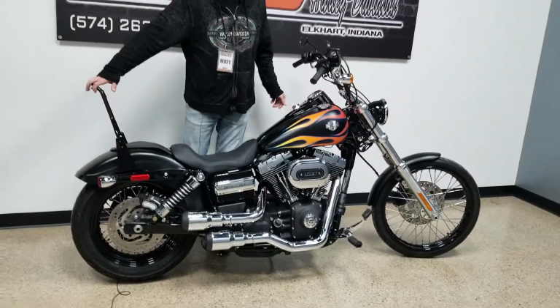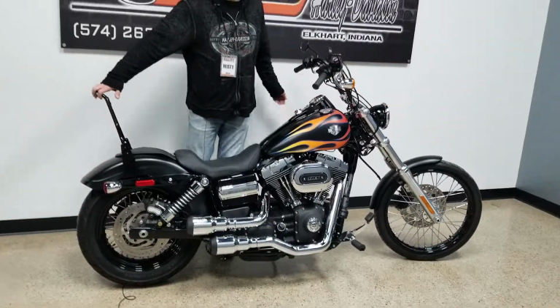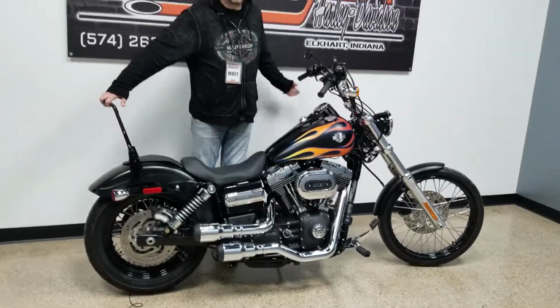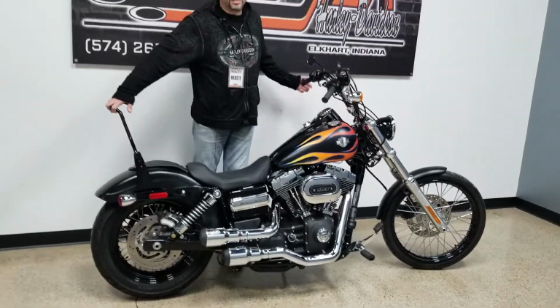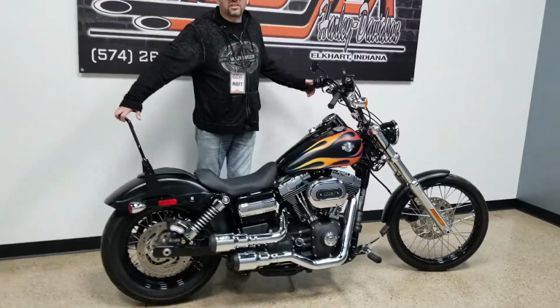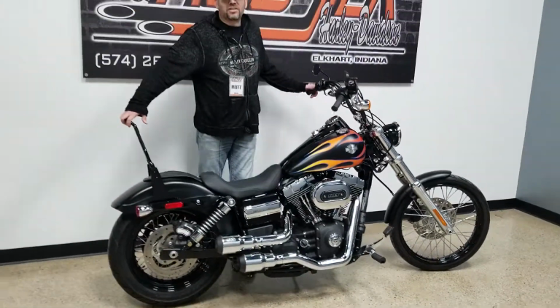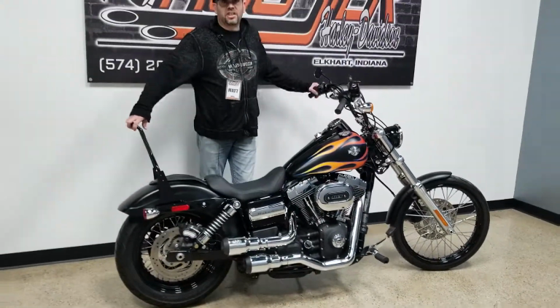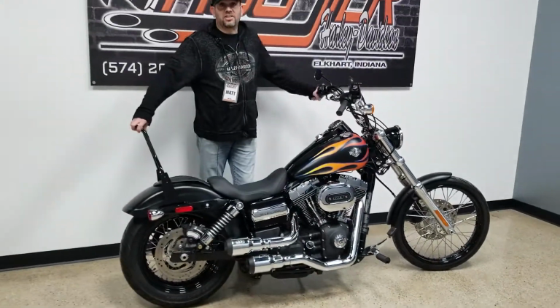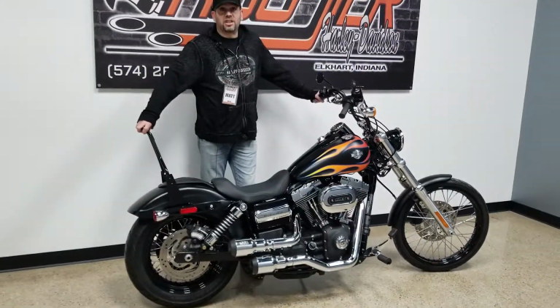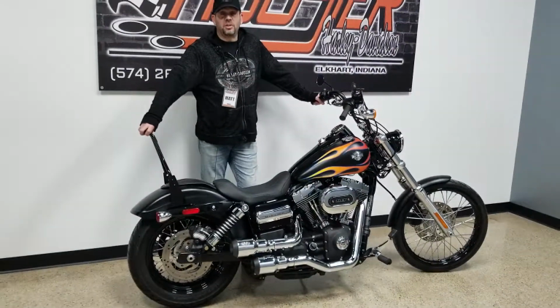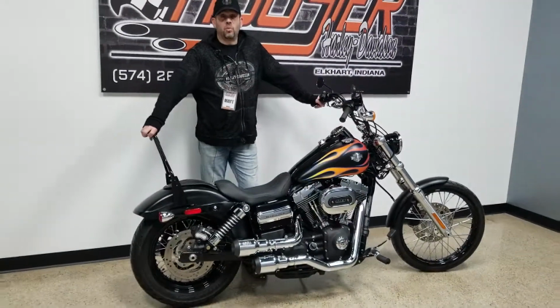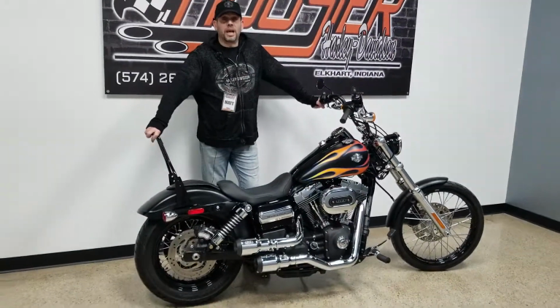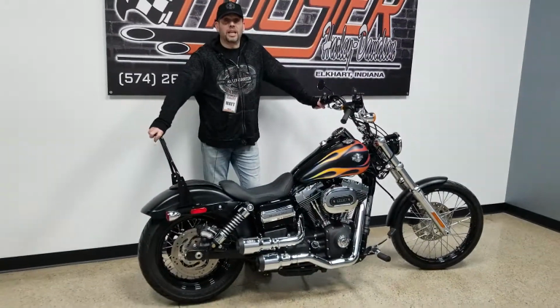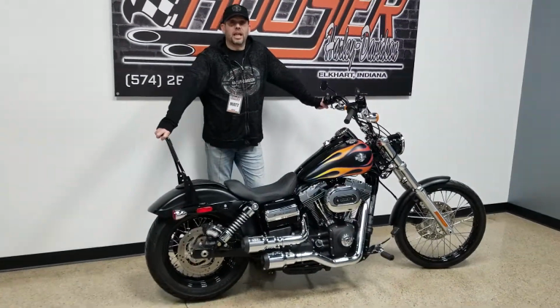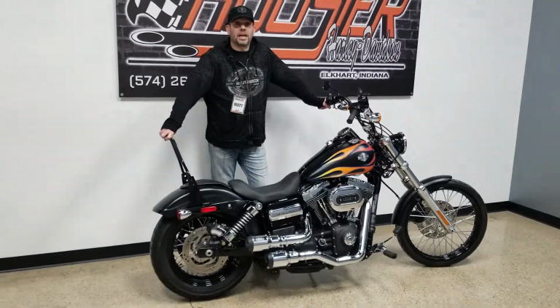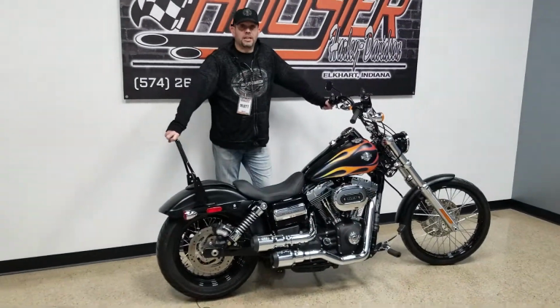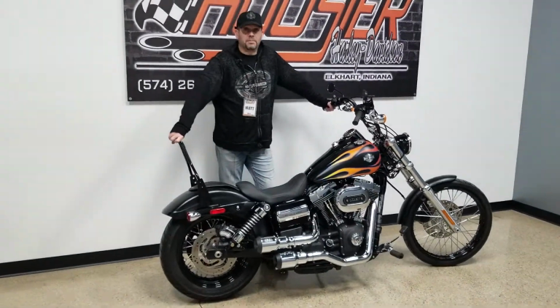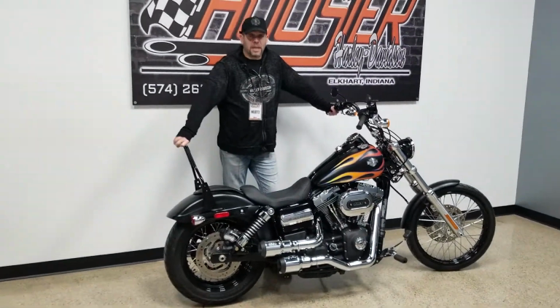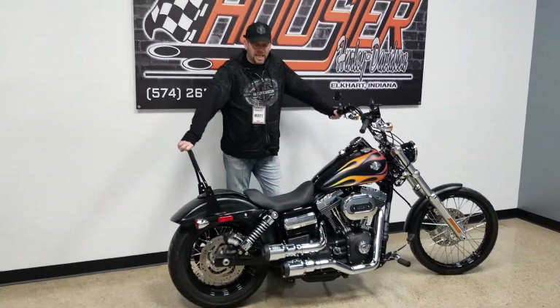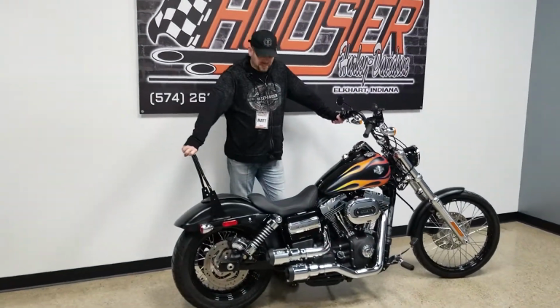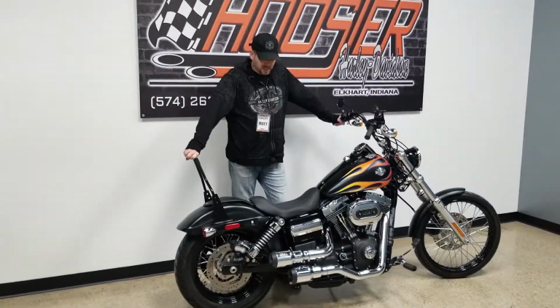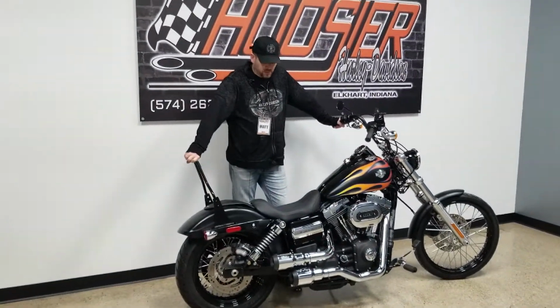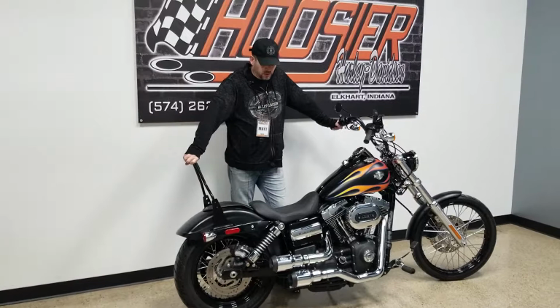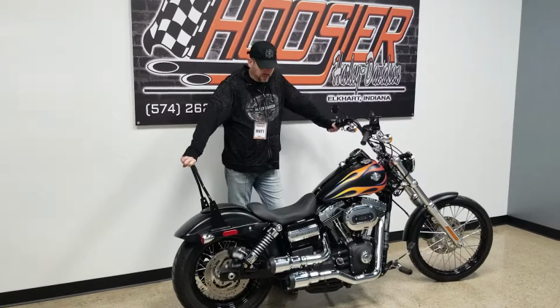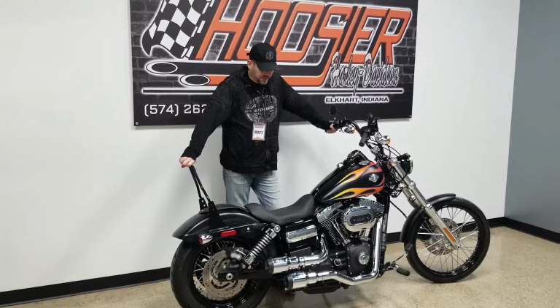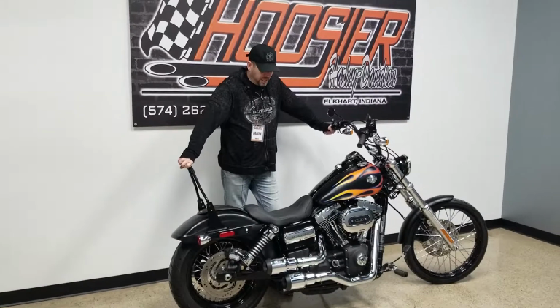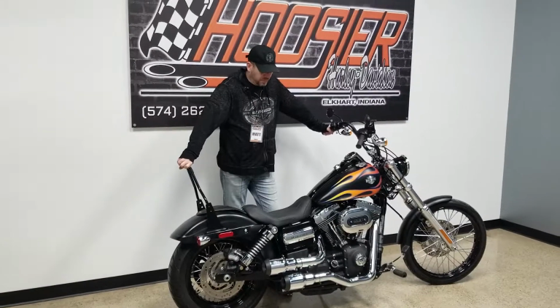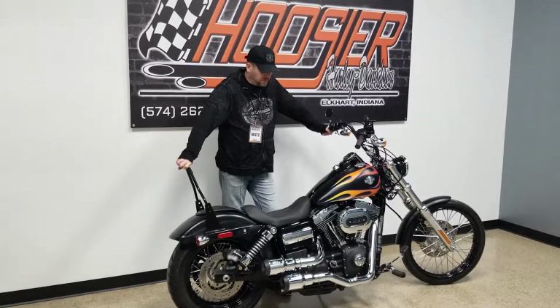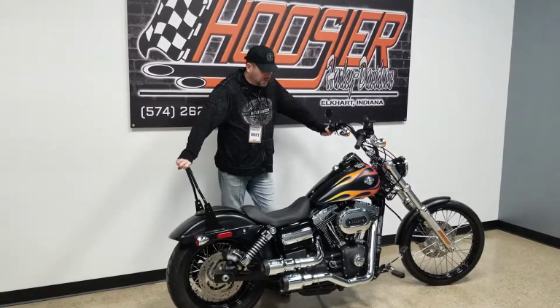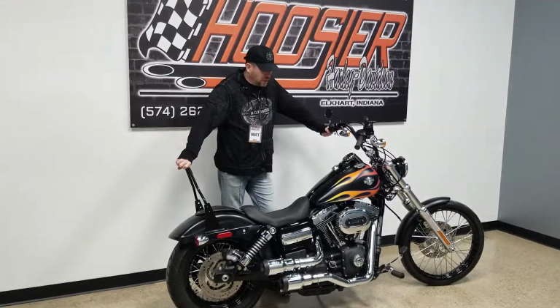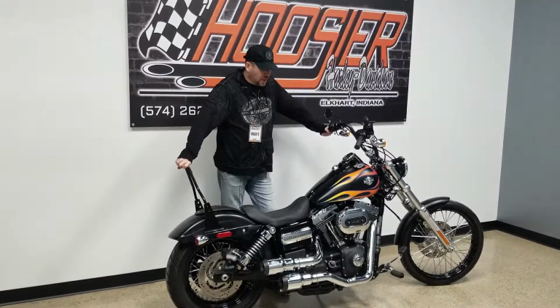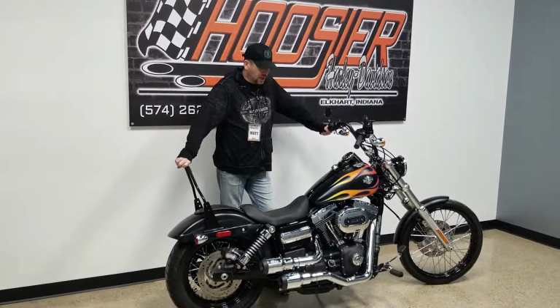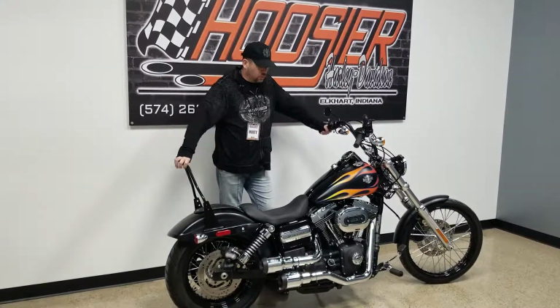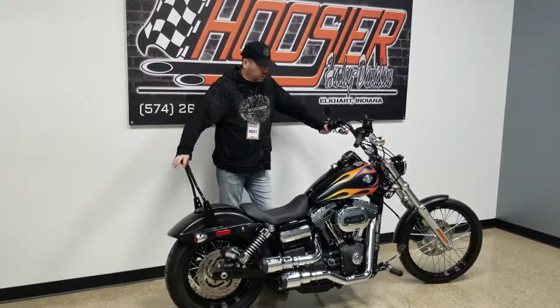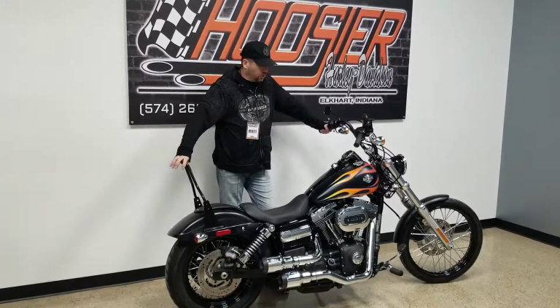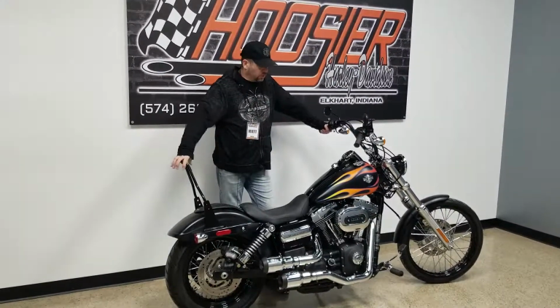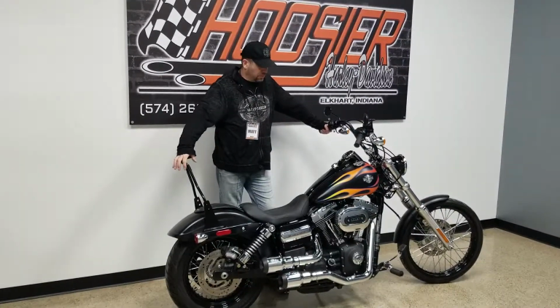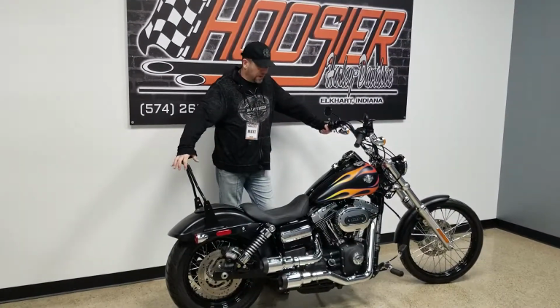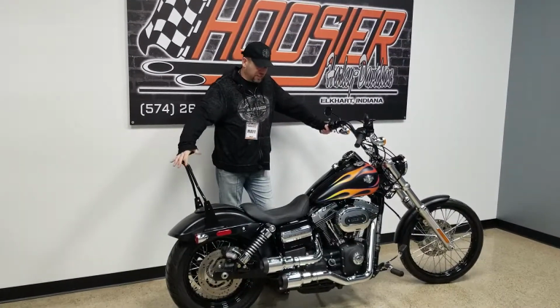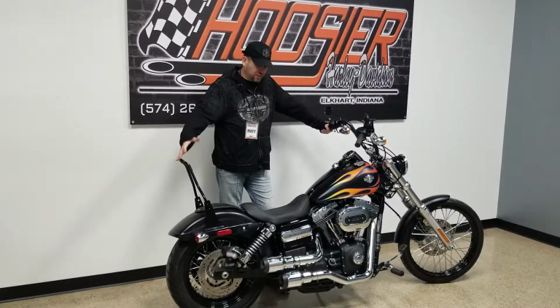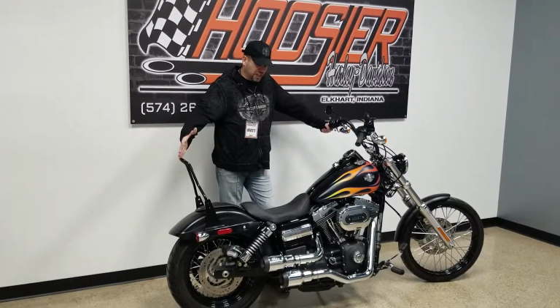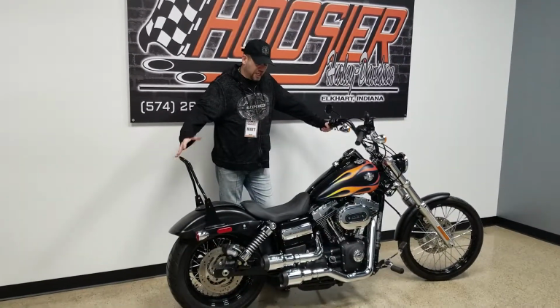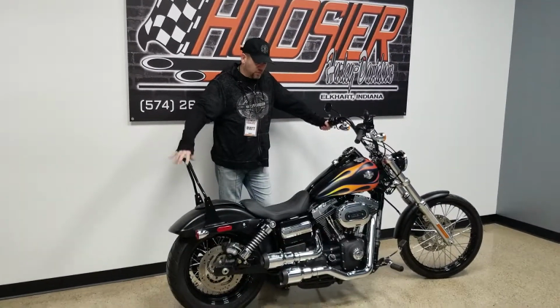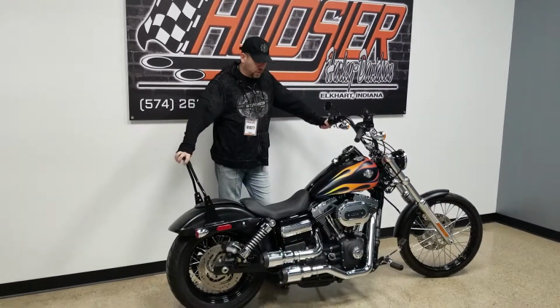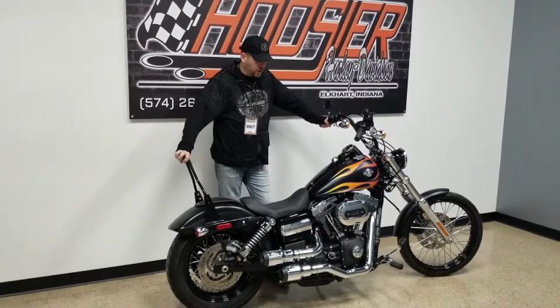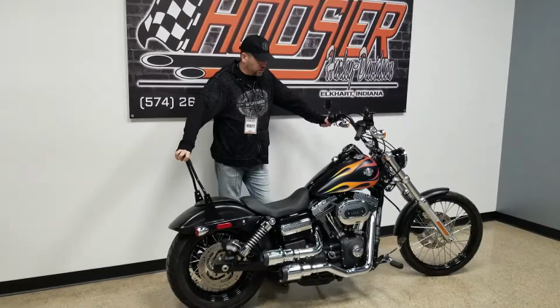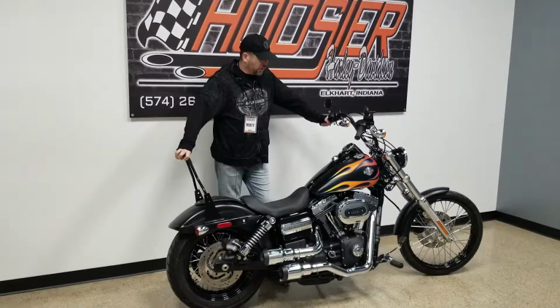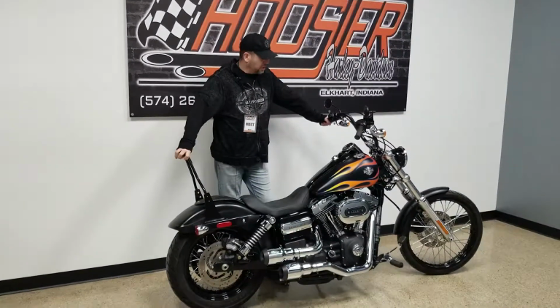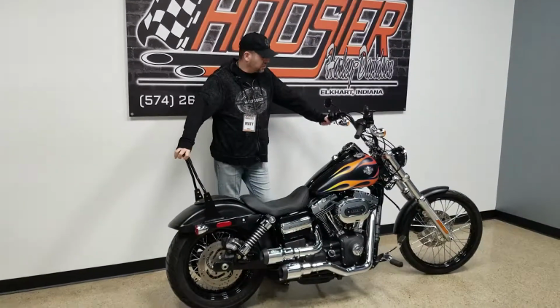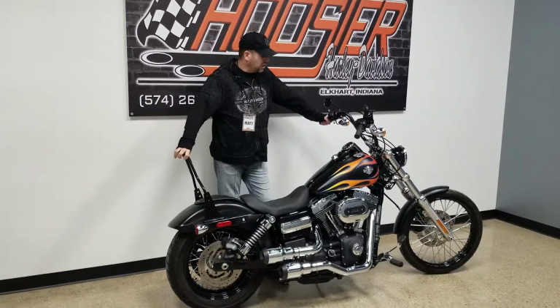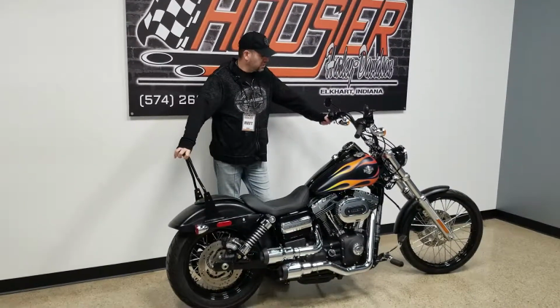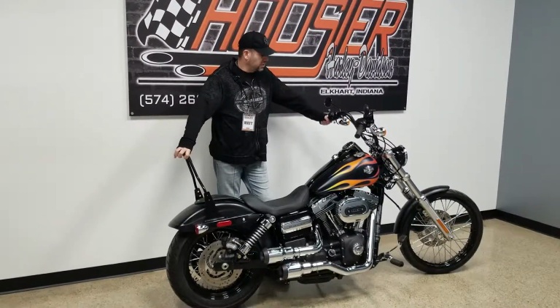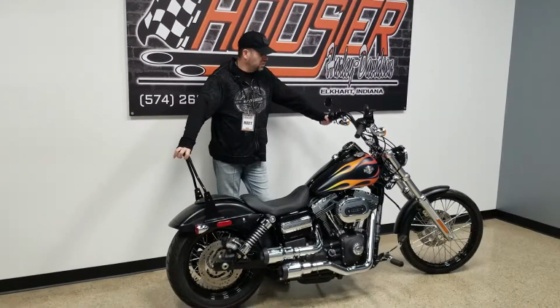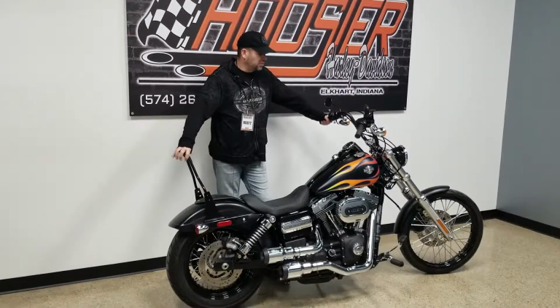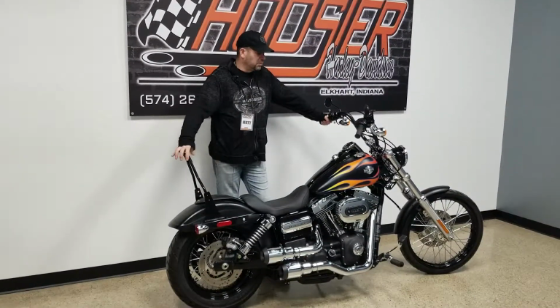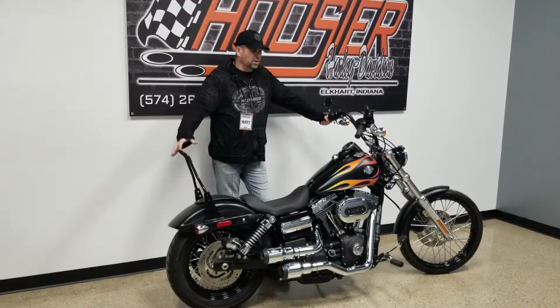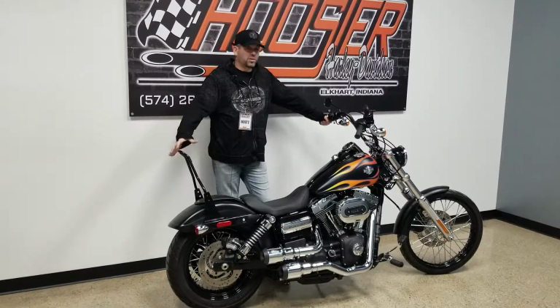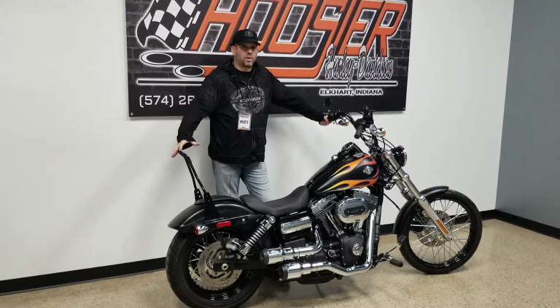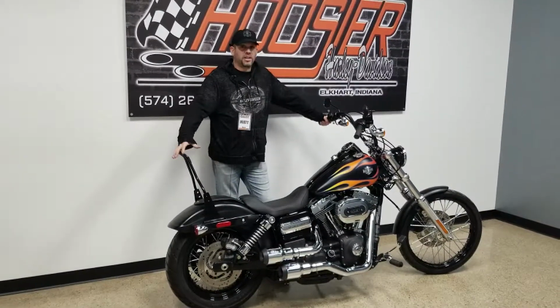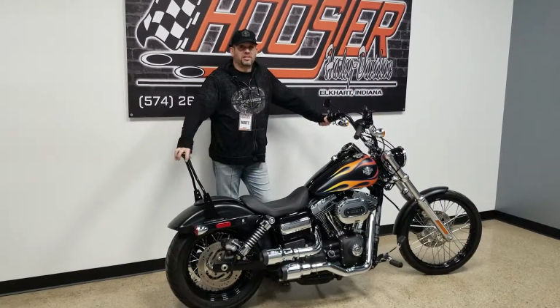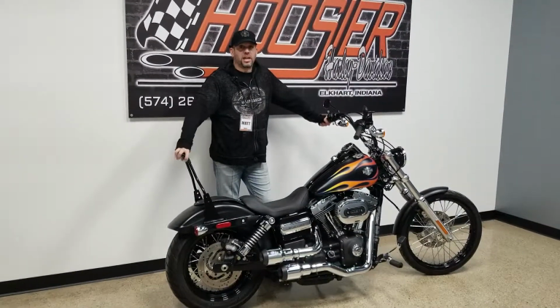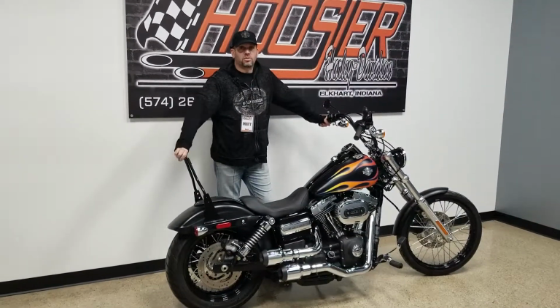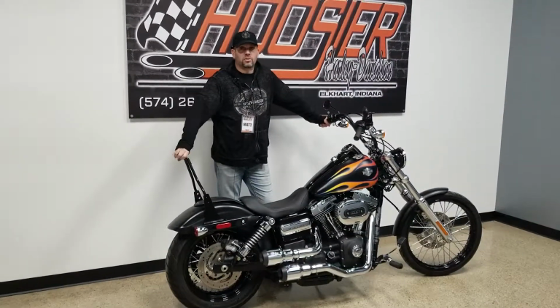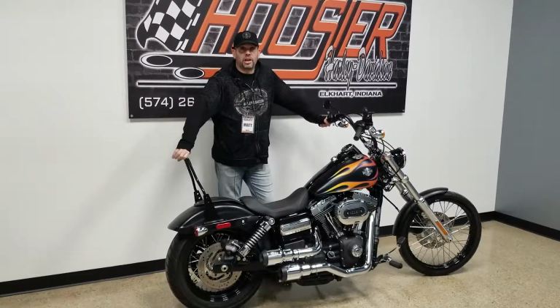Again, 2016 Tri-Glide in black denim with flames. One owner bike, stage one, great exhaust system, looks great, sounds great.